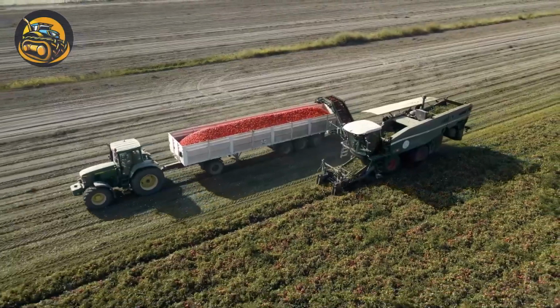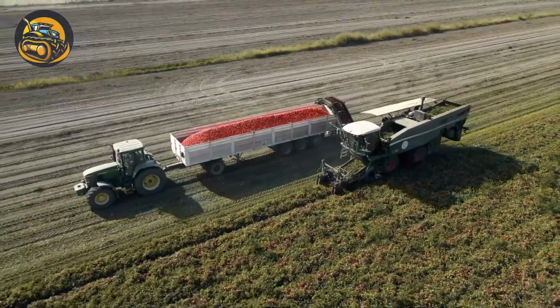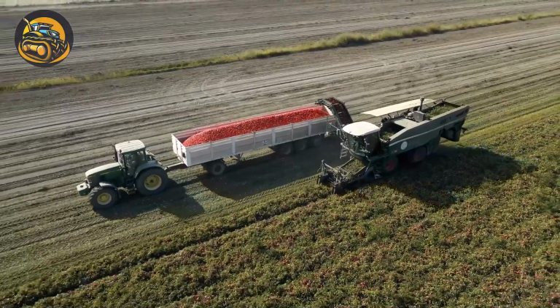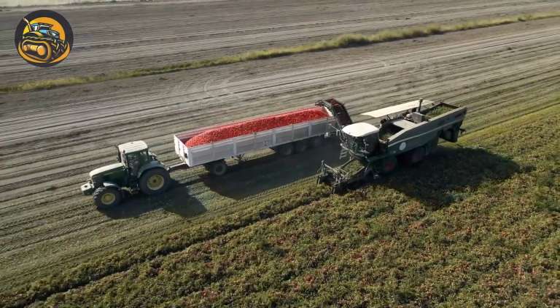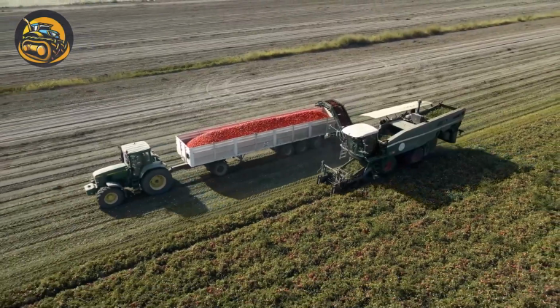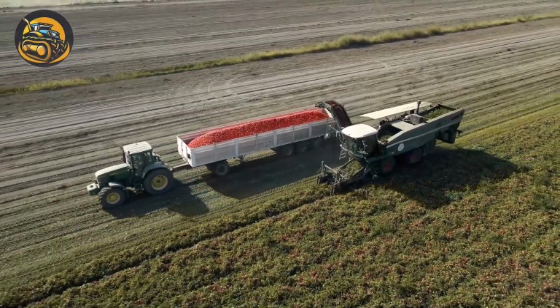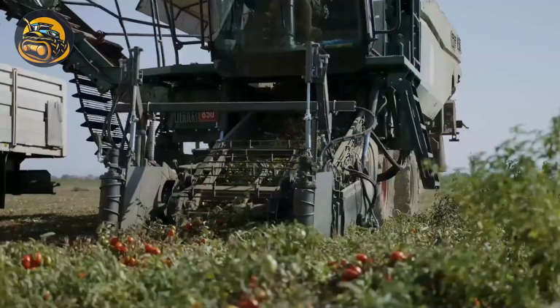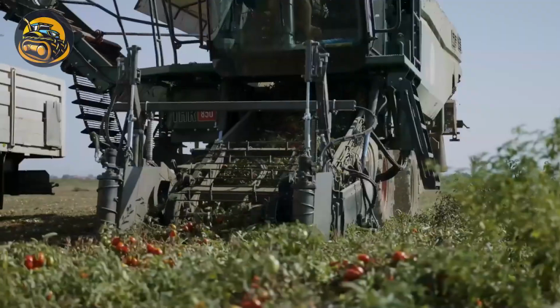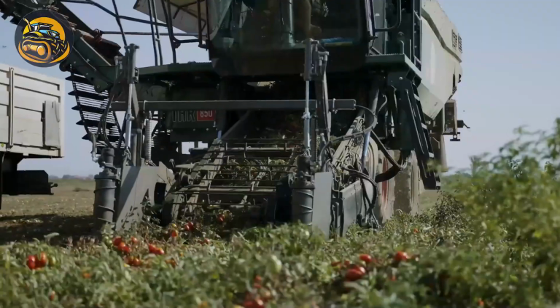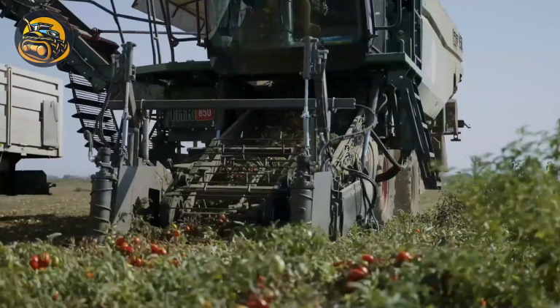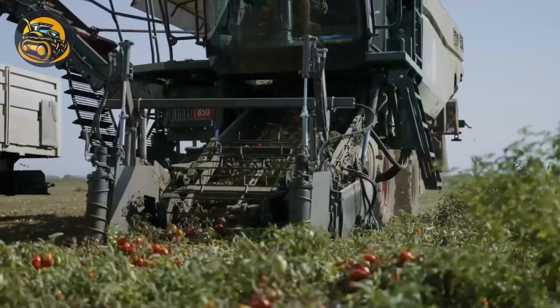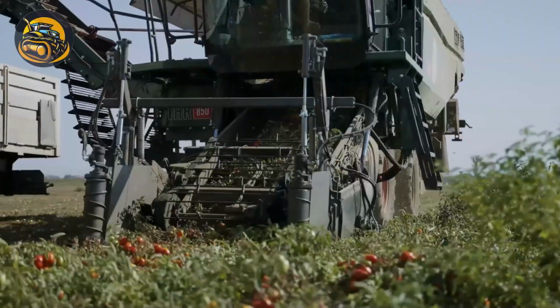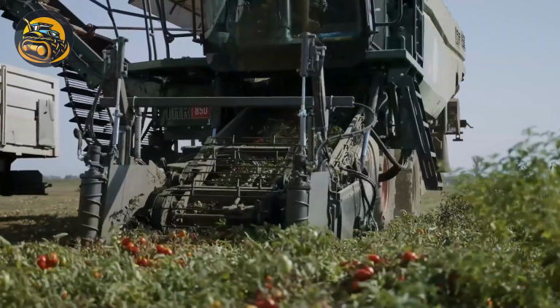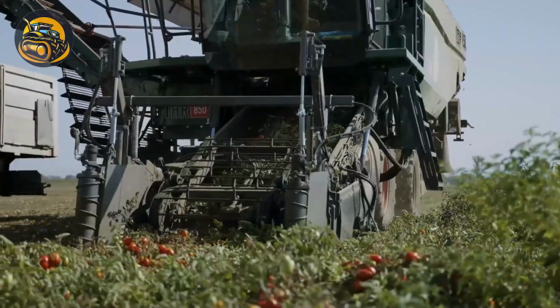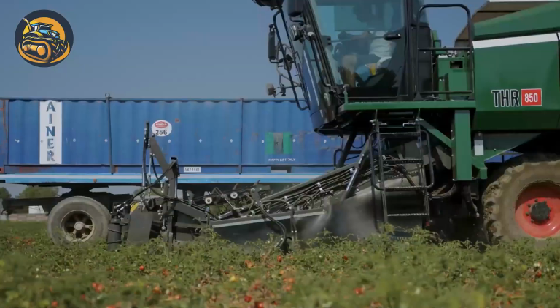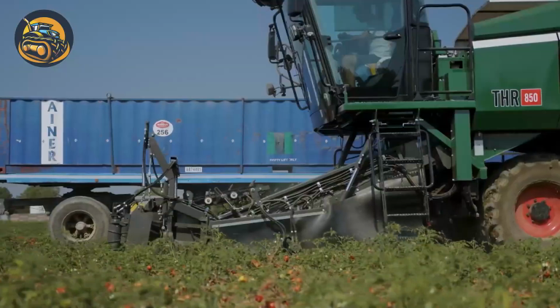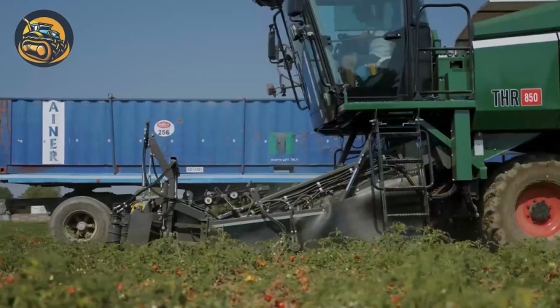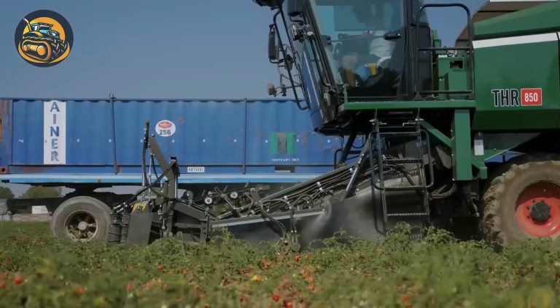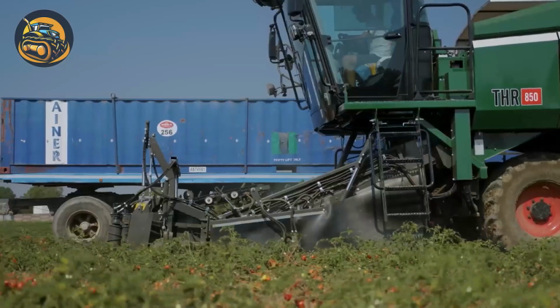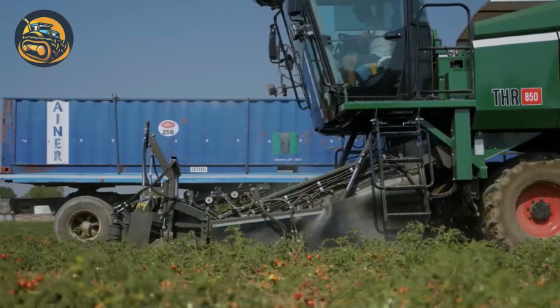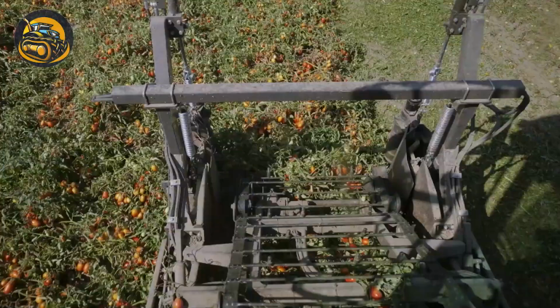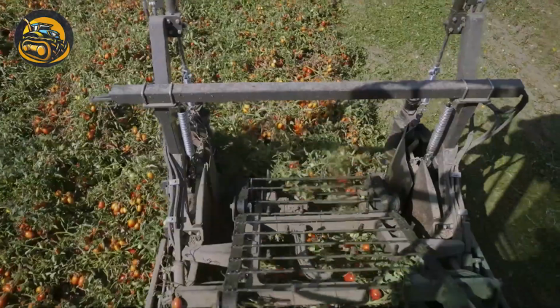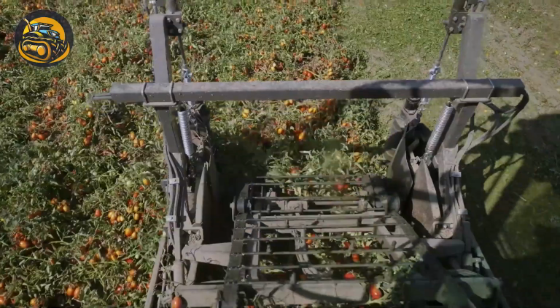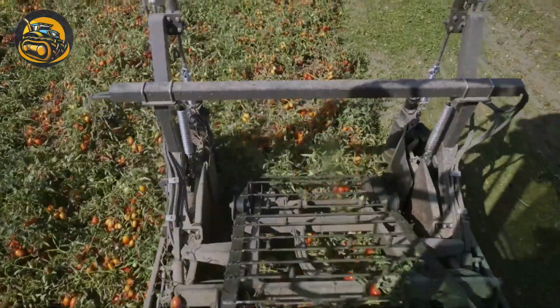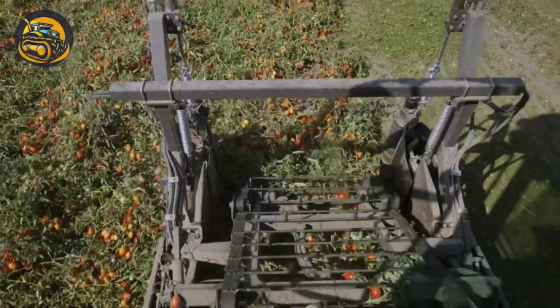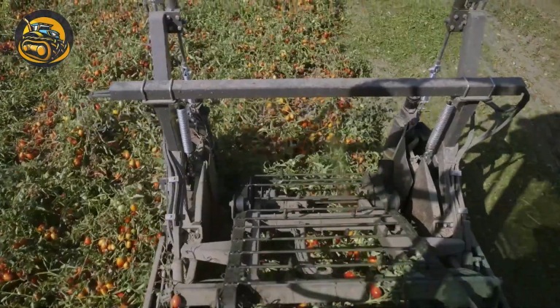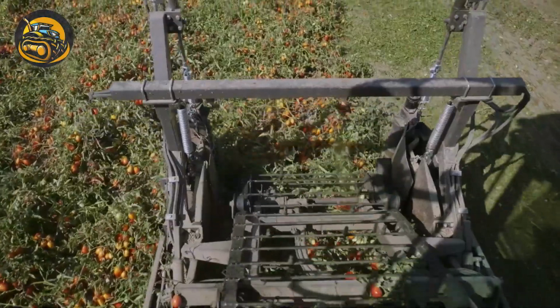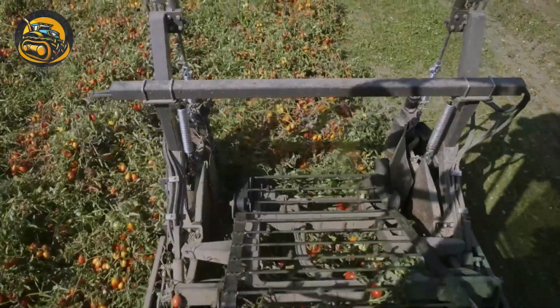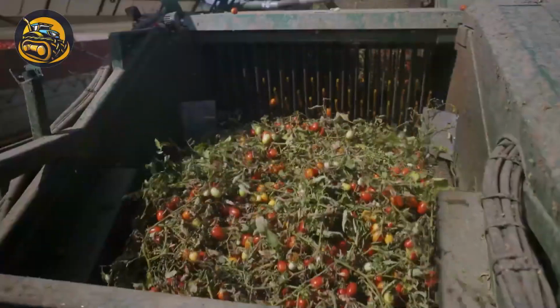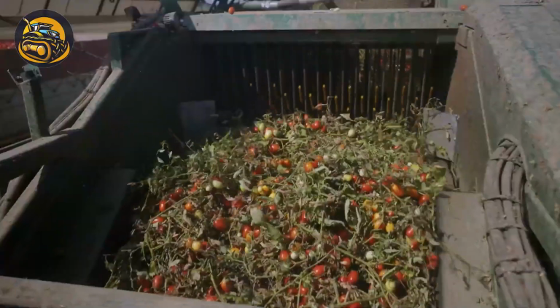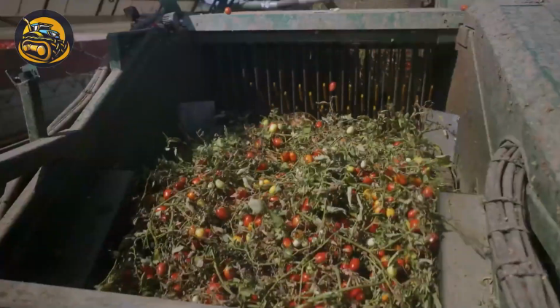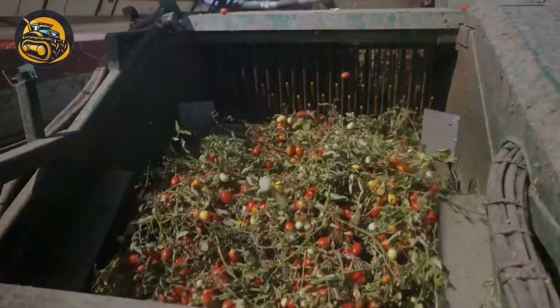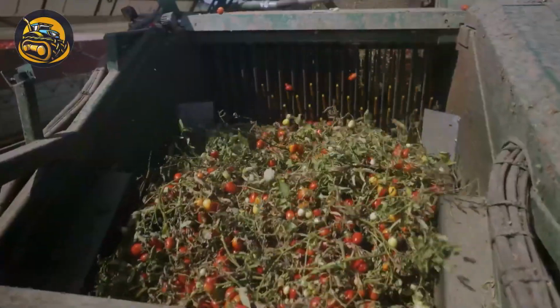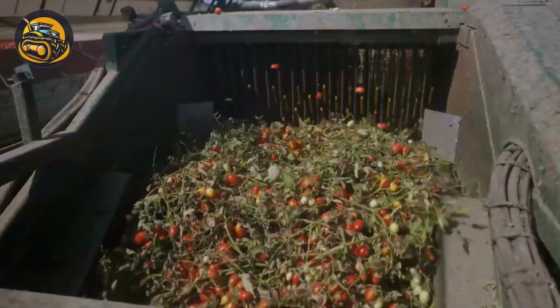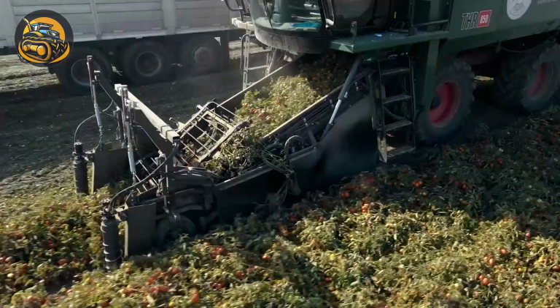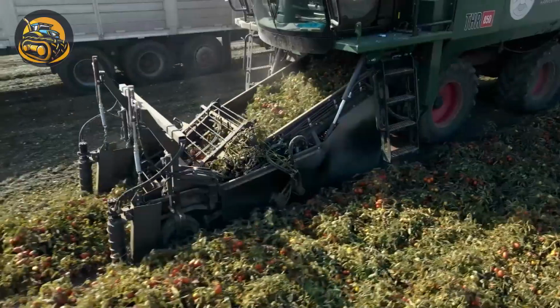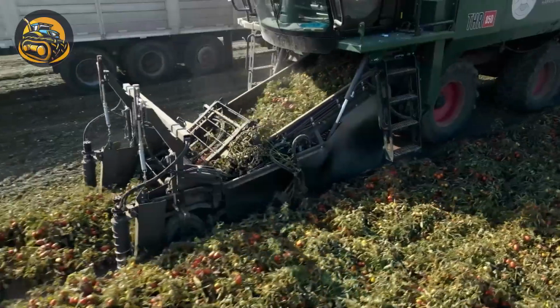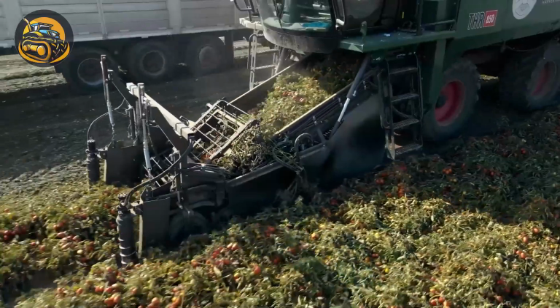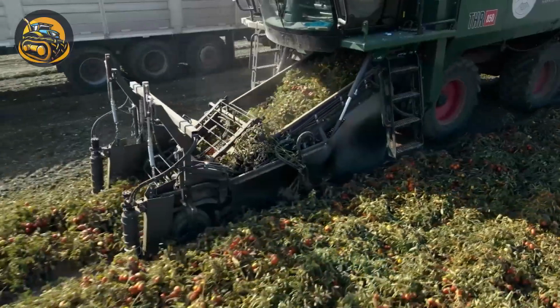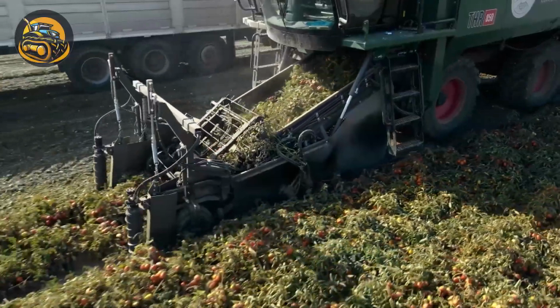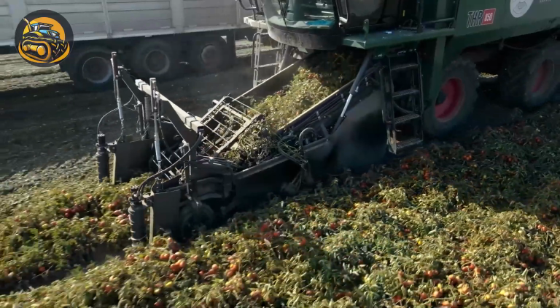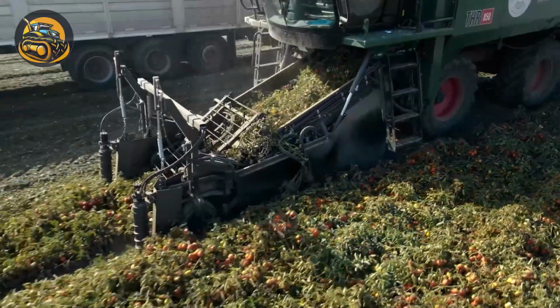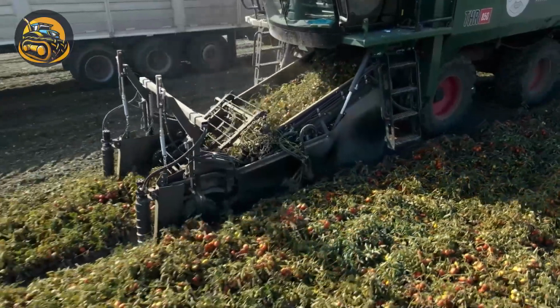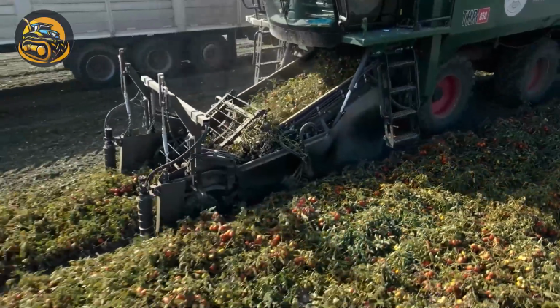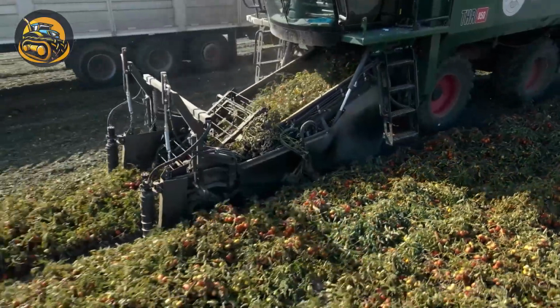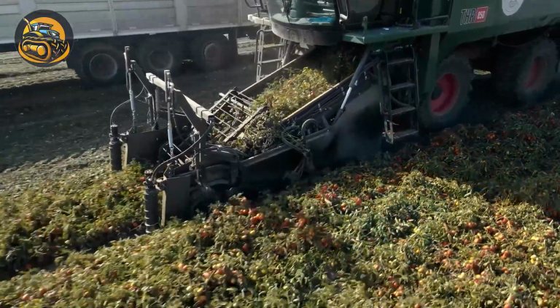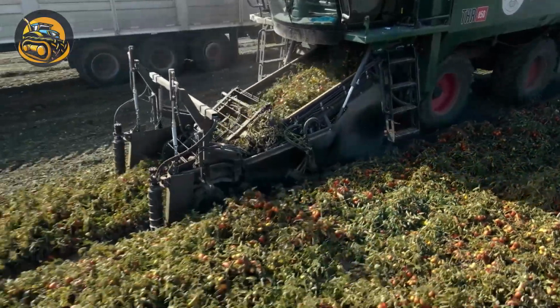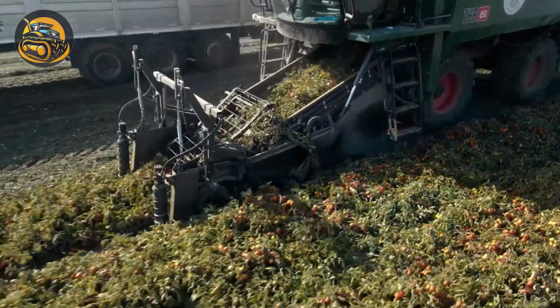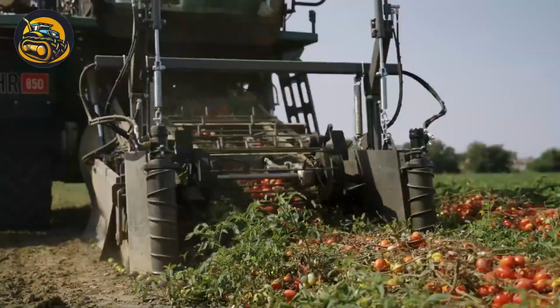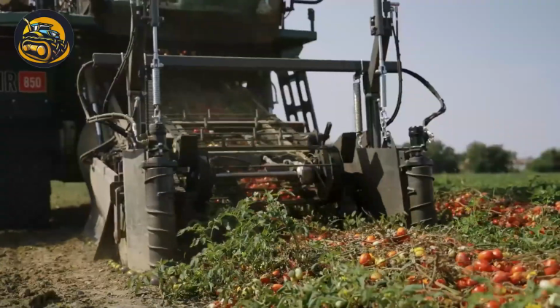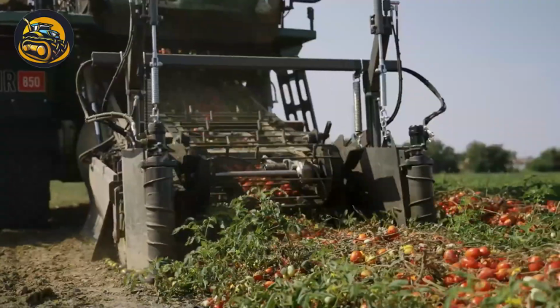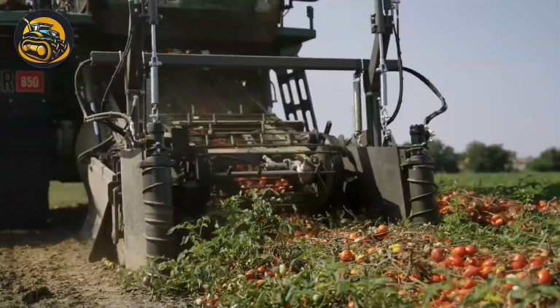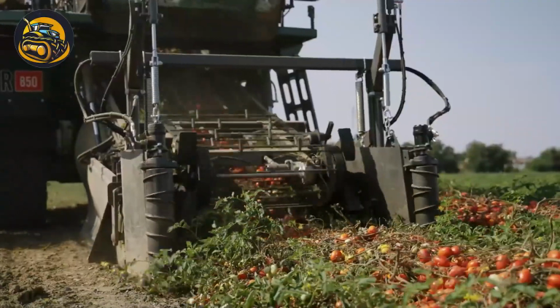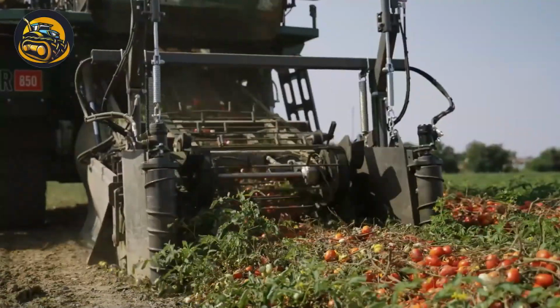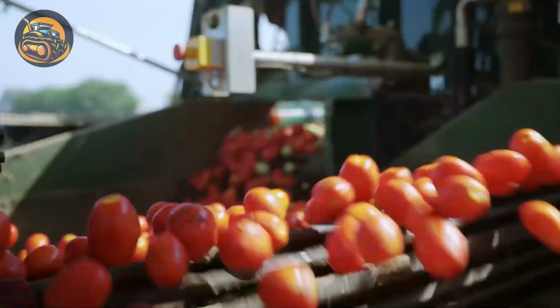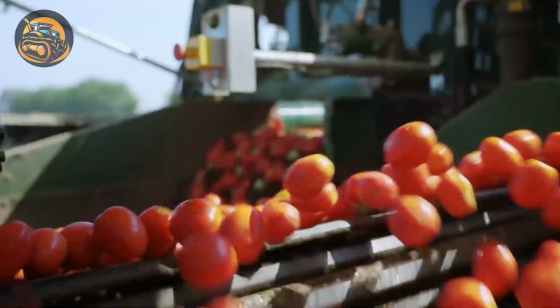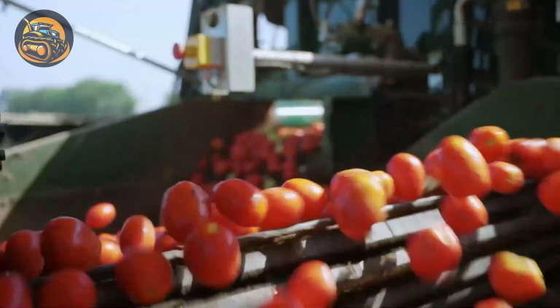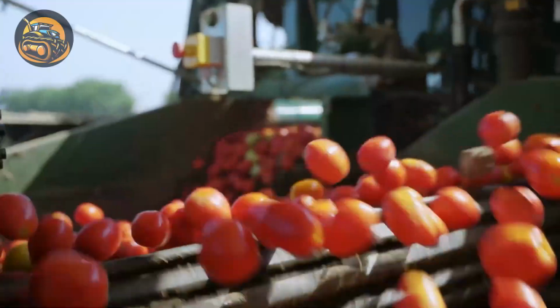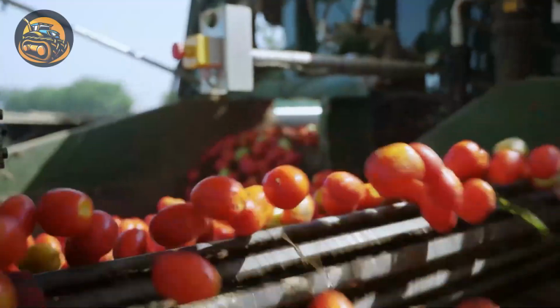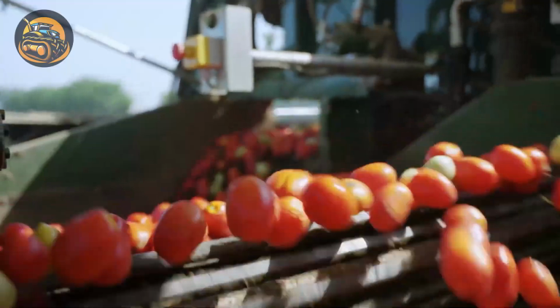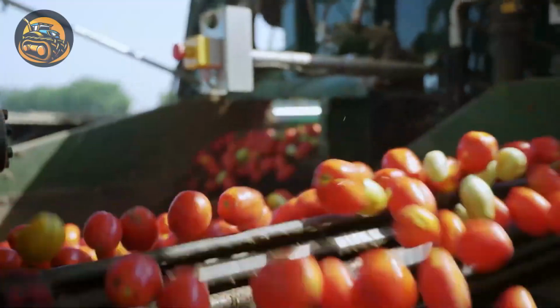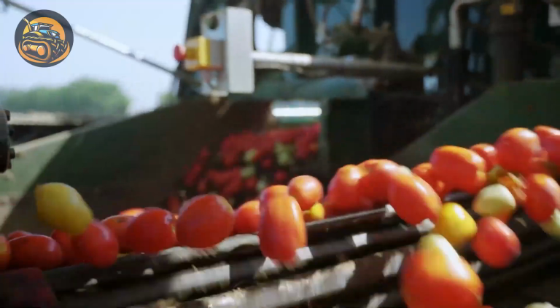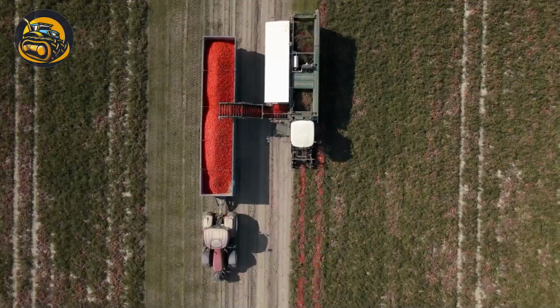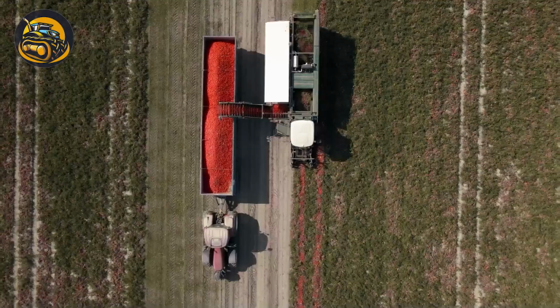Next, we visit the tomato field and see how the machinery harvests the tomatoes and loads them onto trucks.